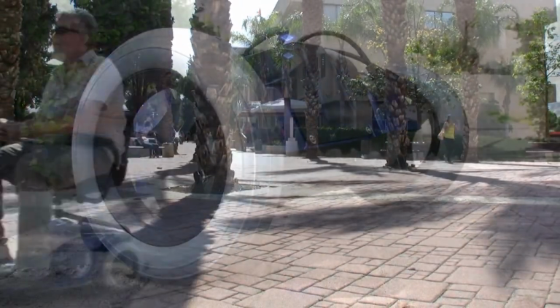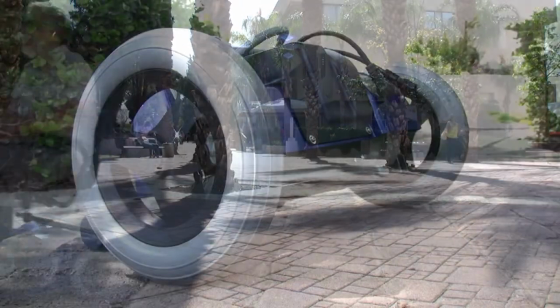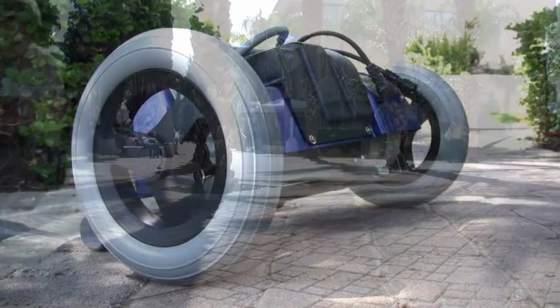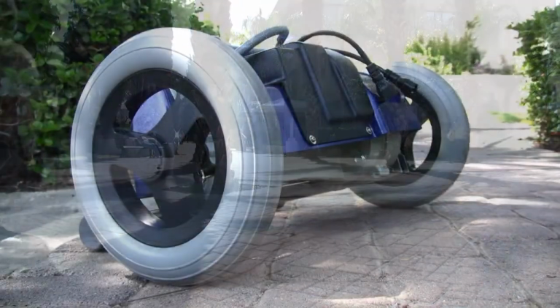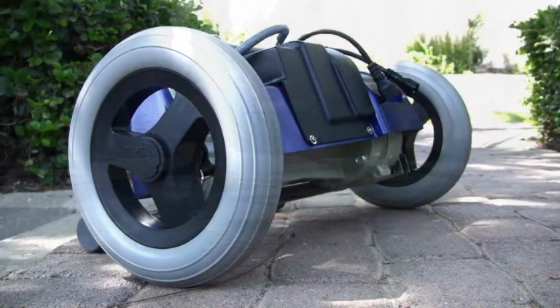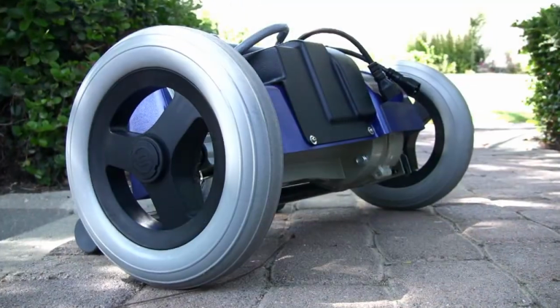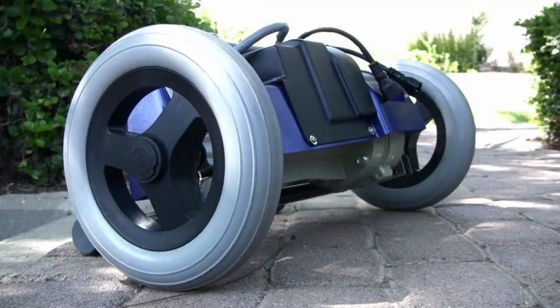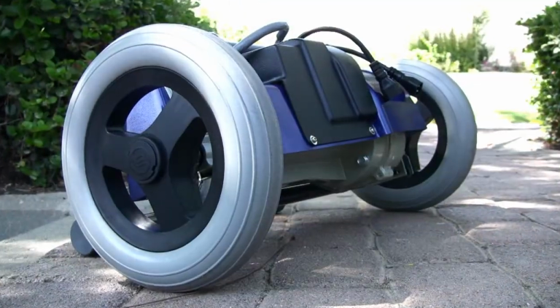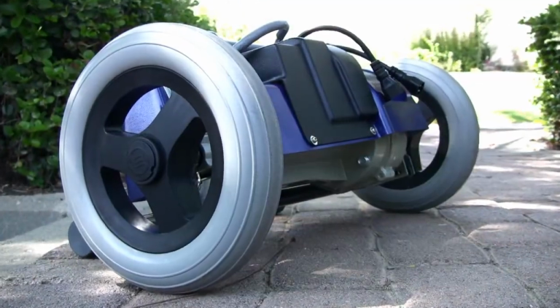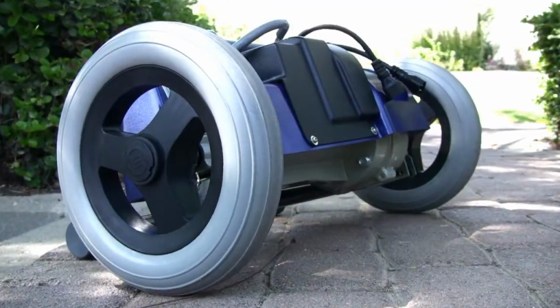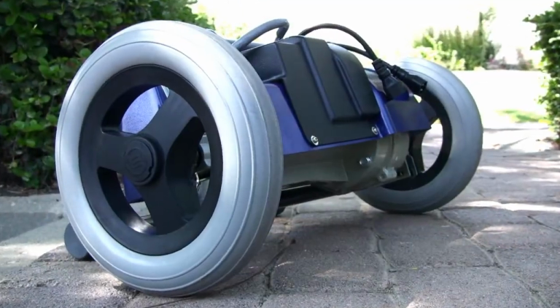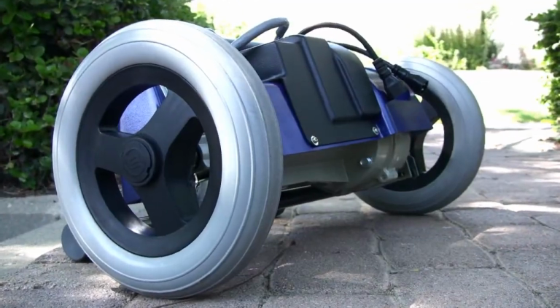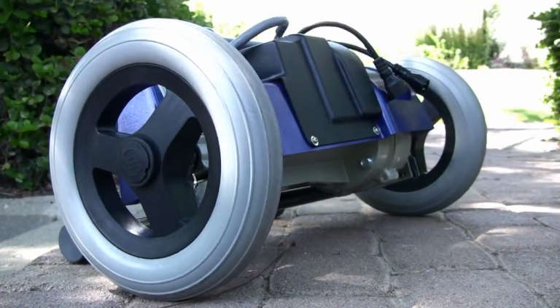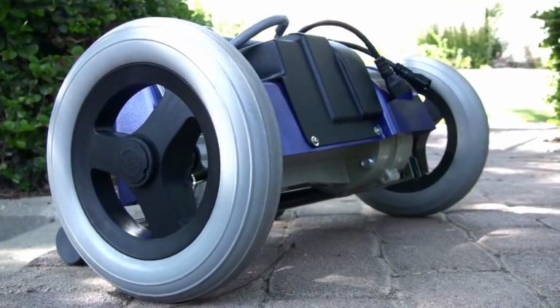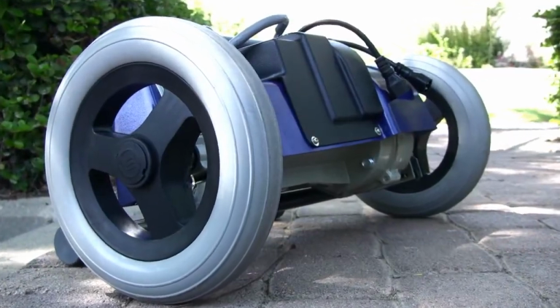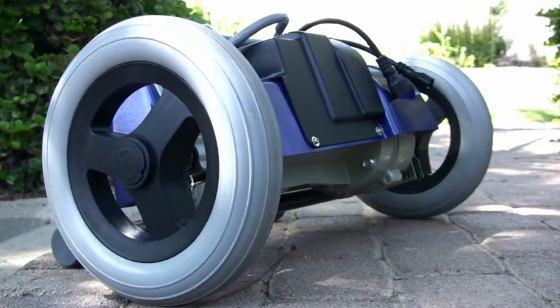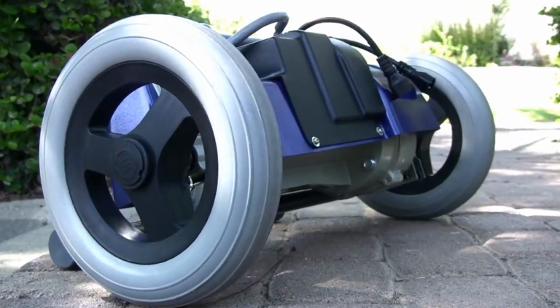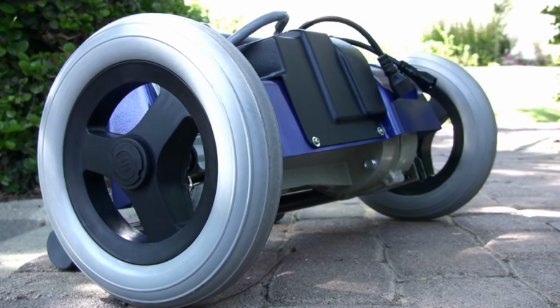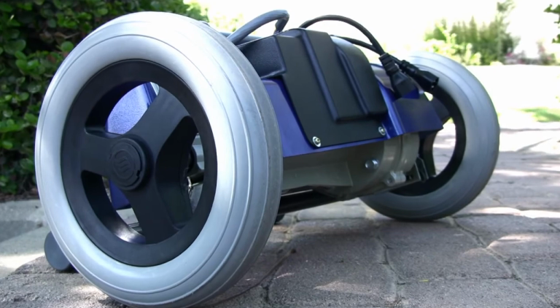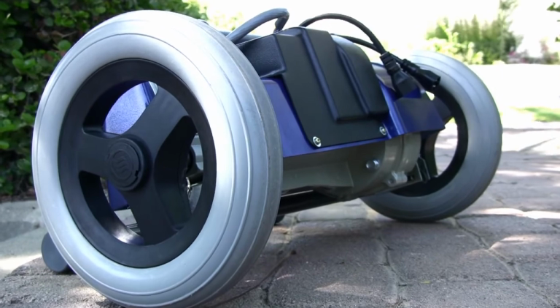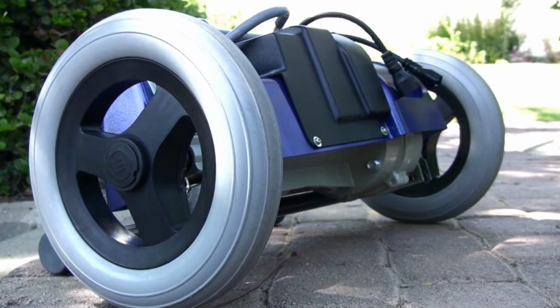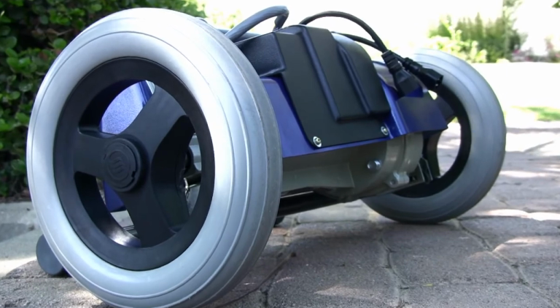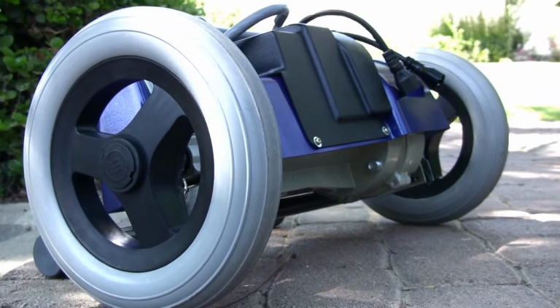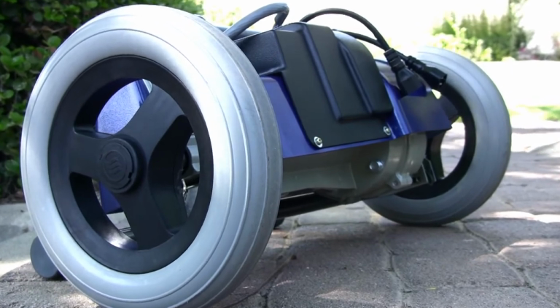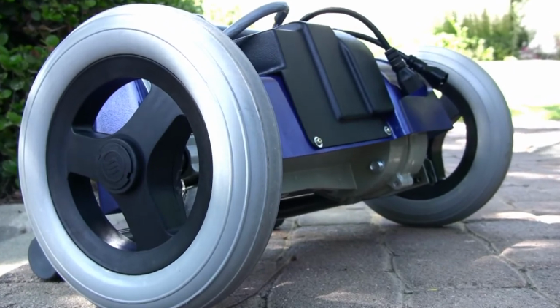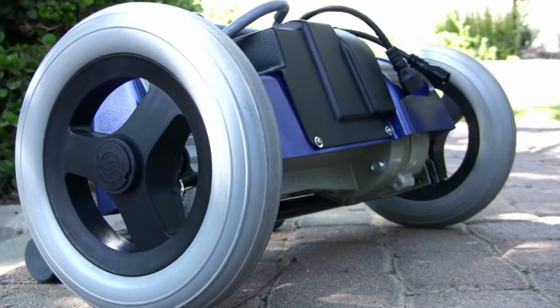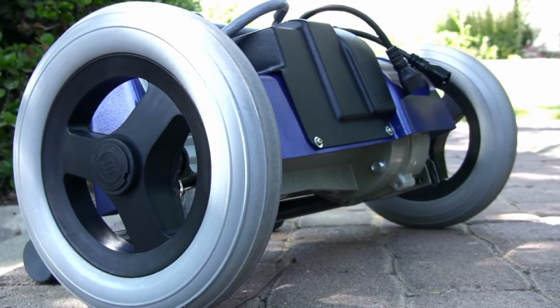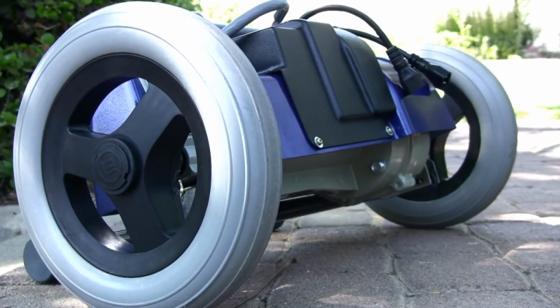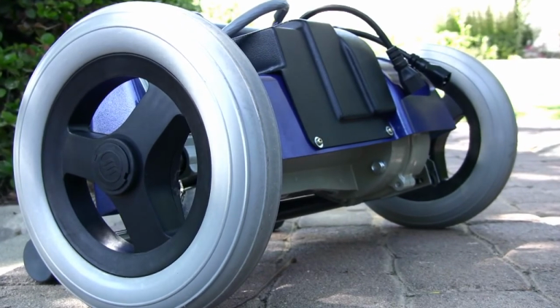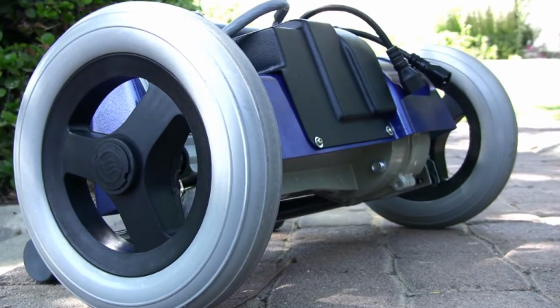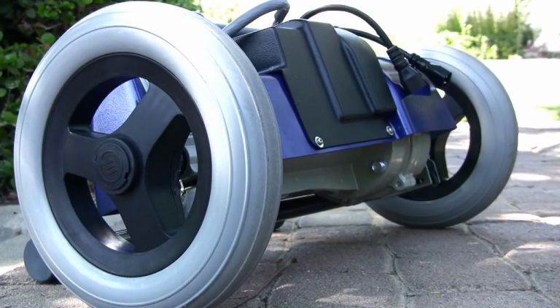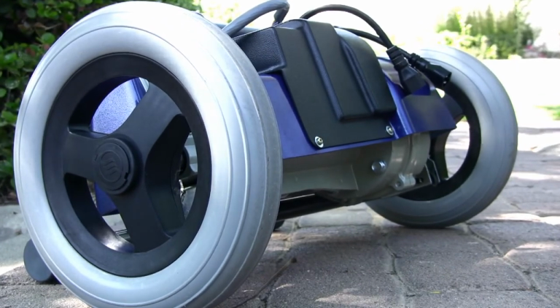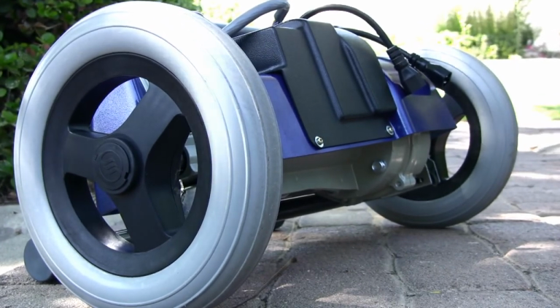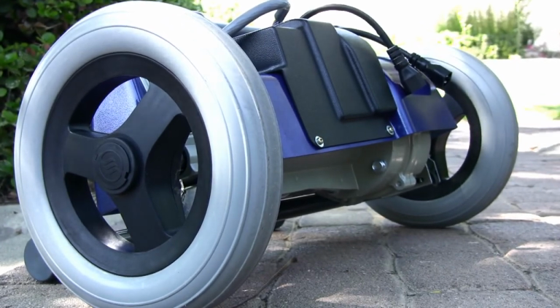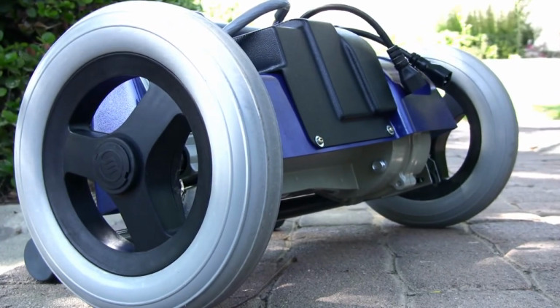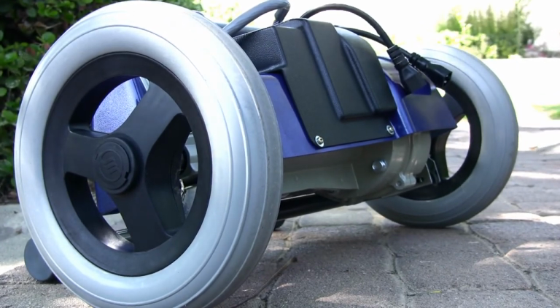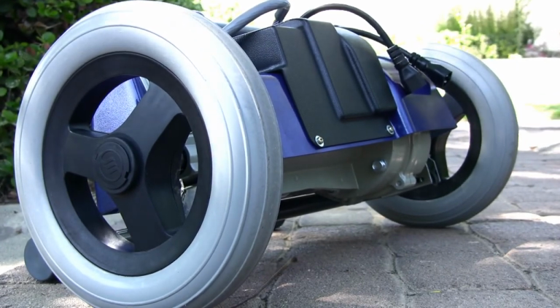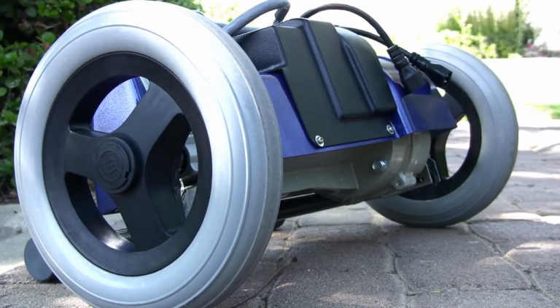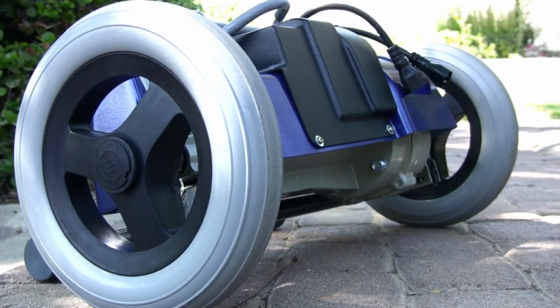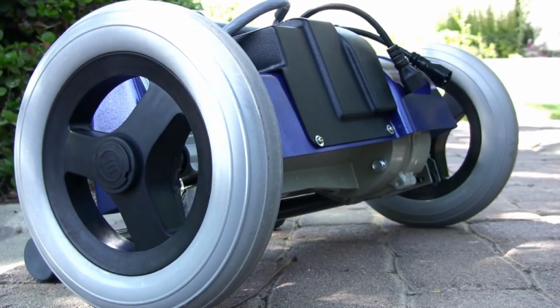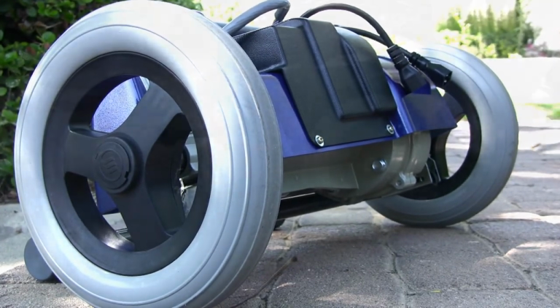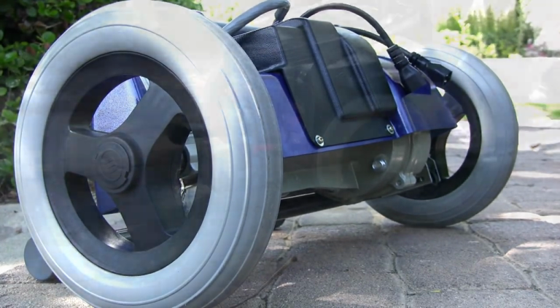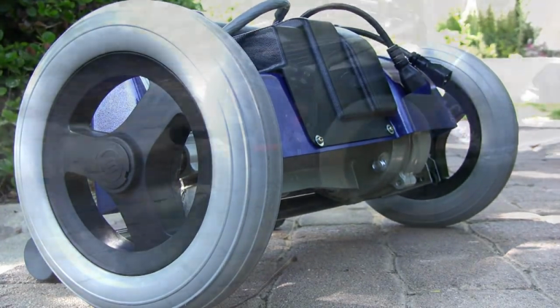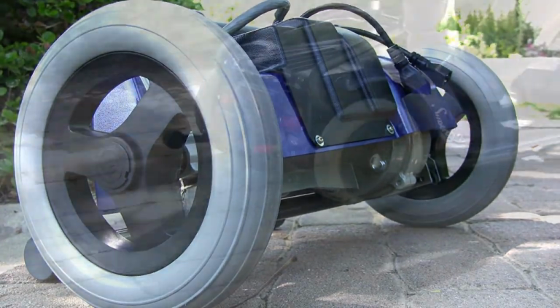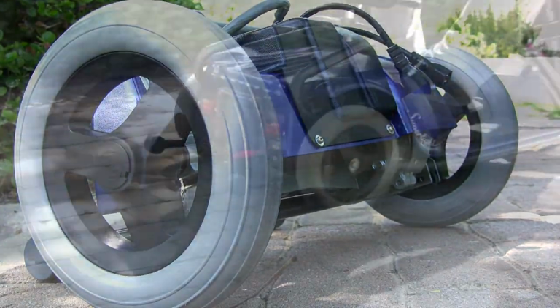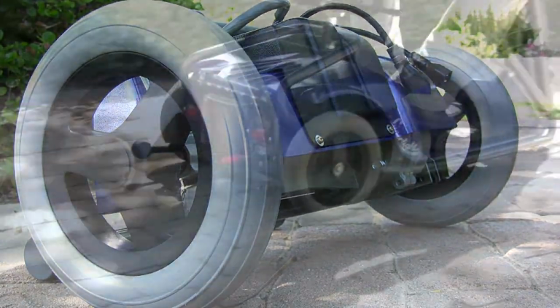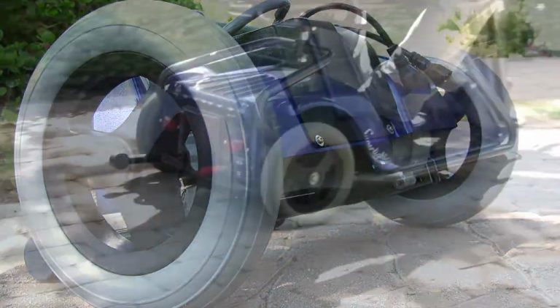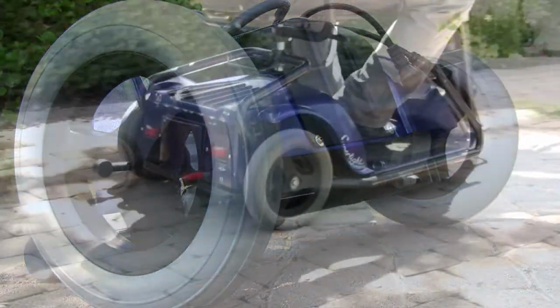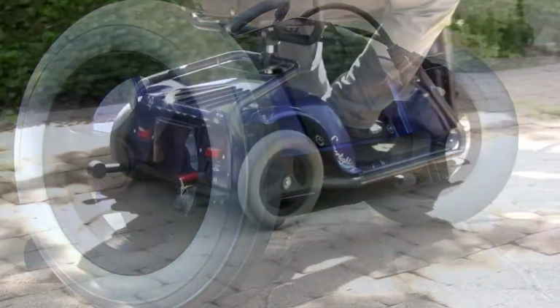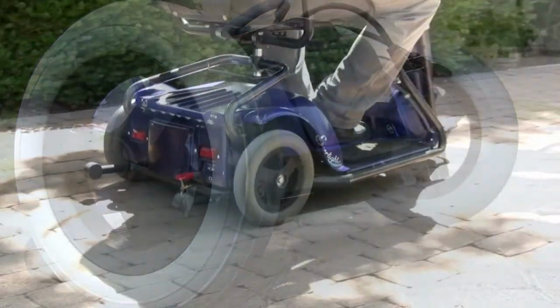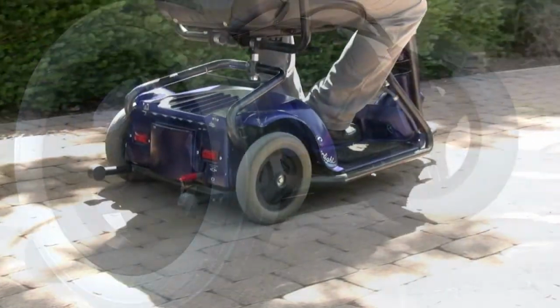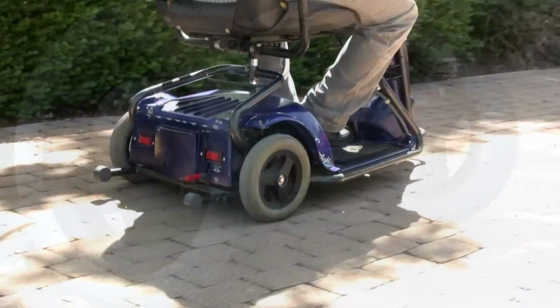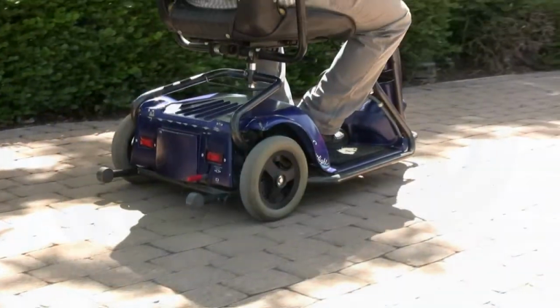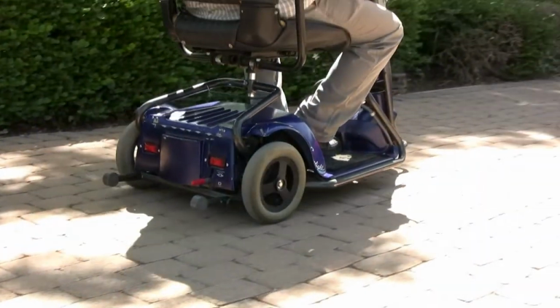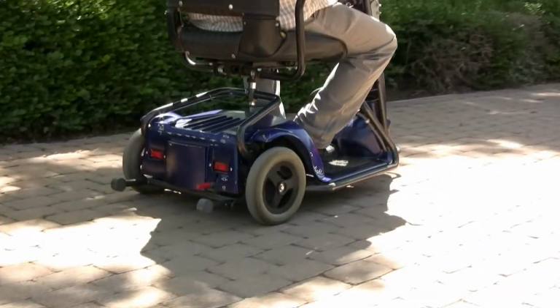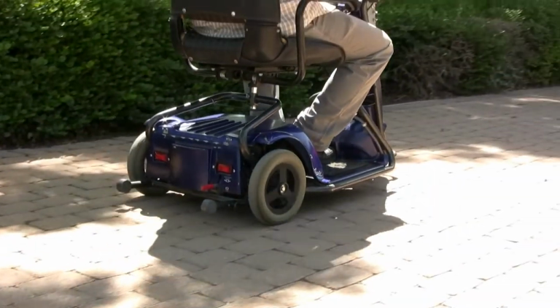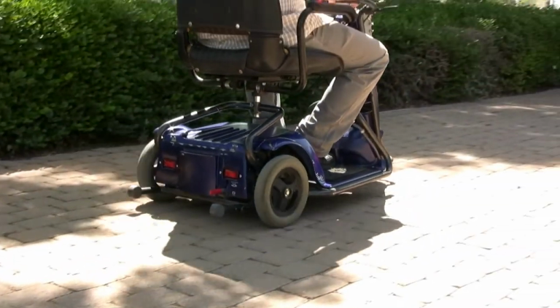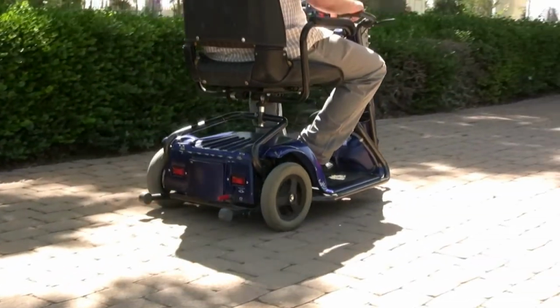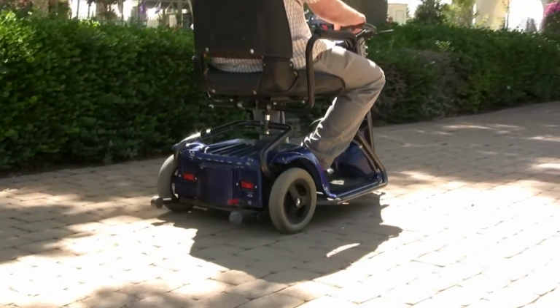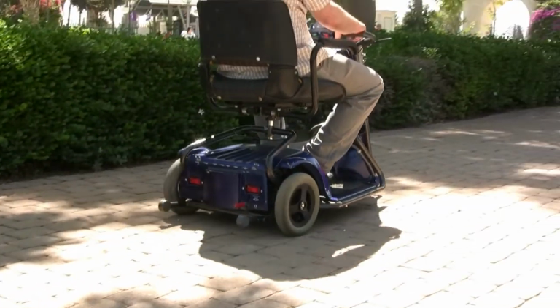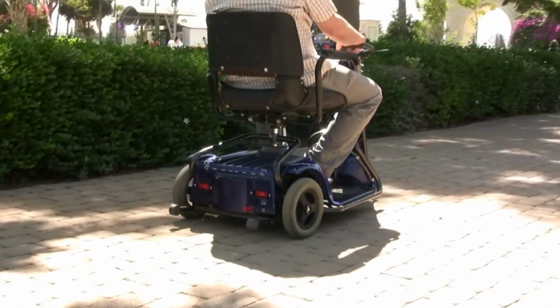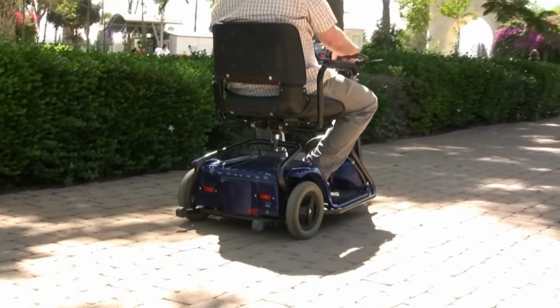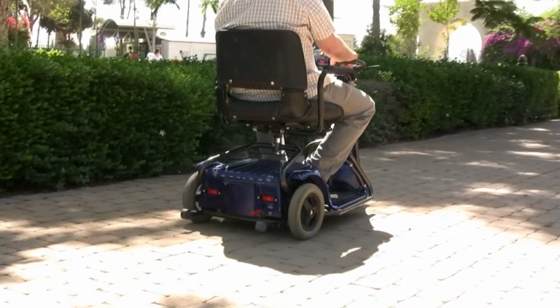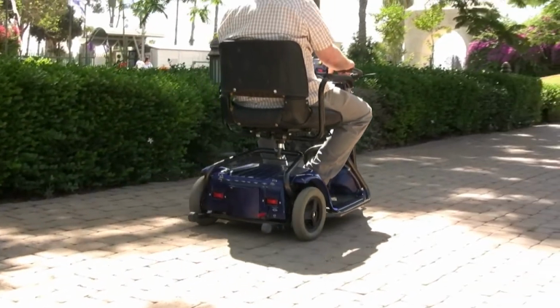The Superlite's powerful rear motor gives it an extended range of up to 18 miles on level ground.